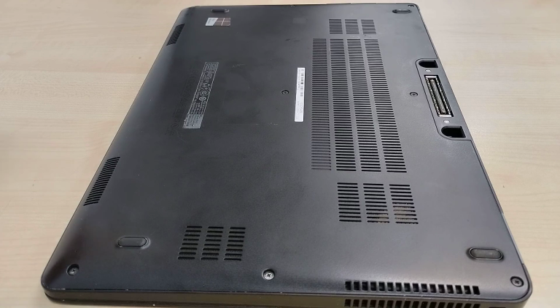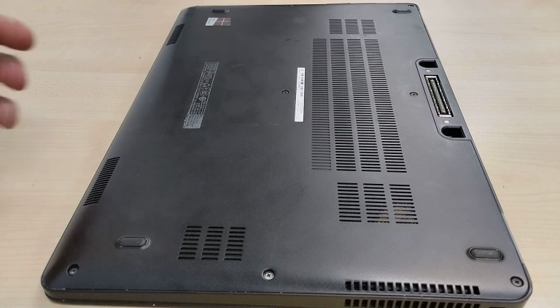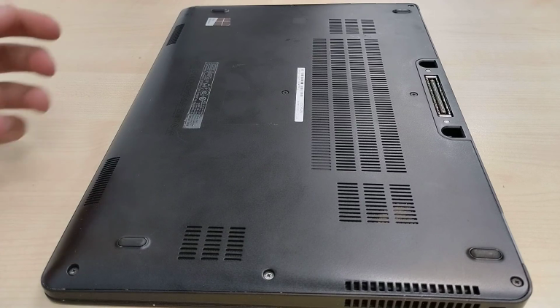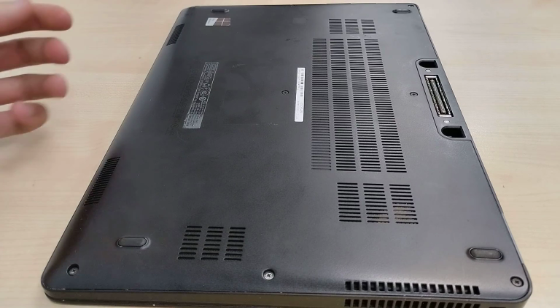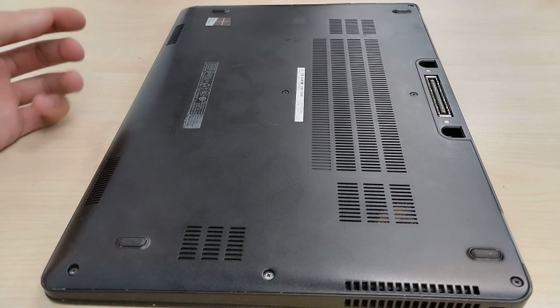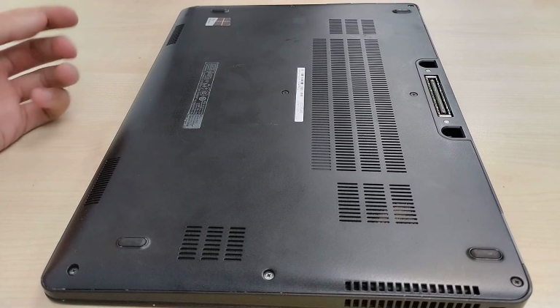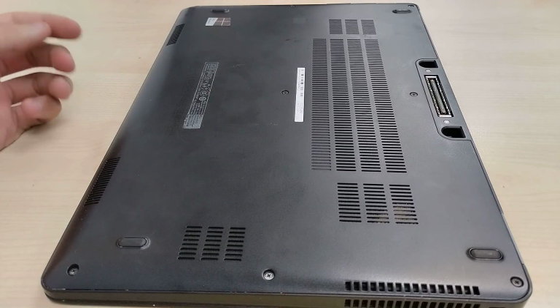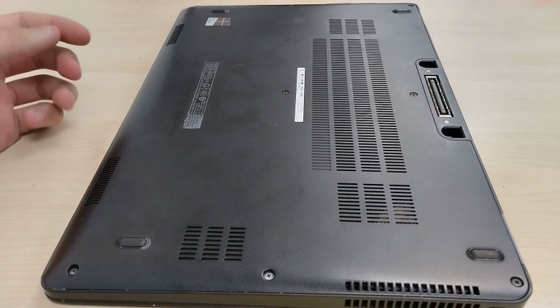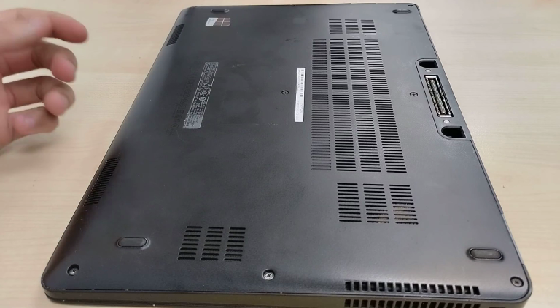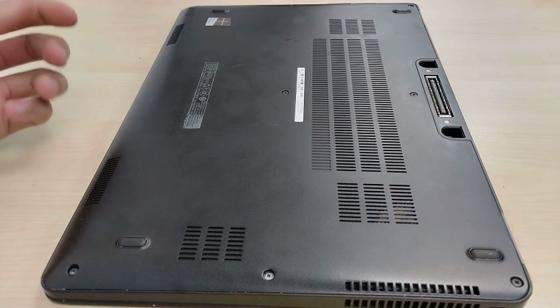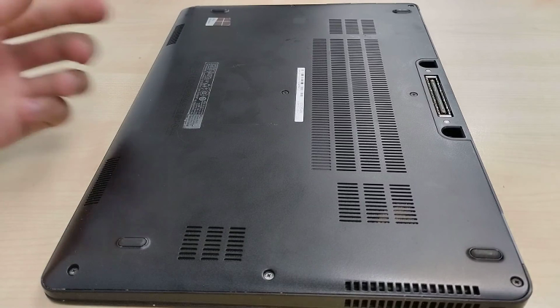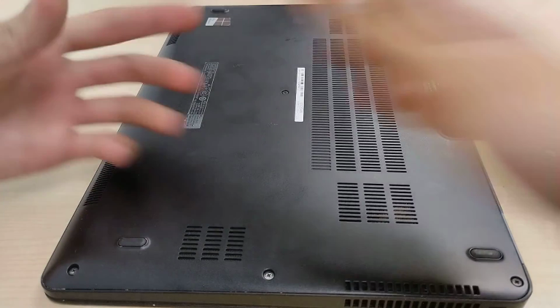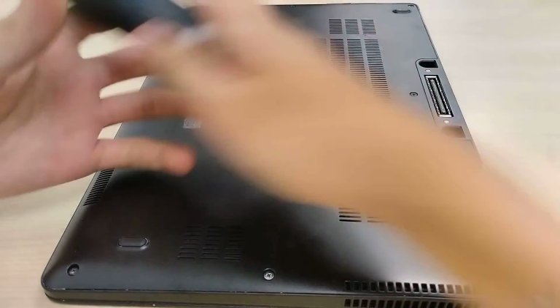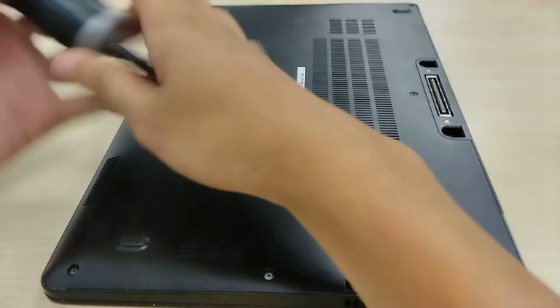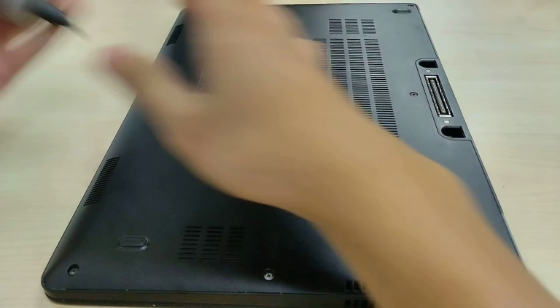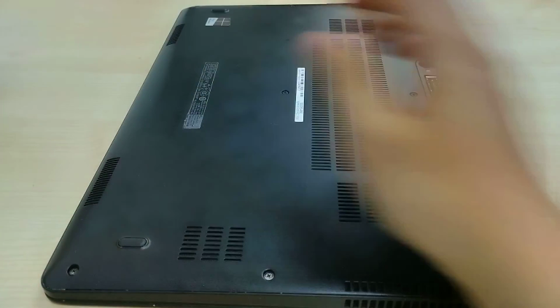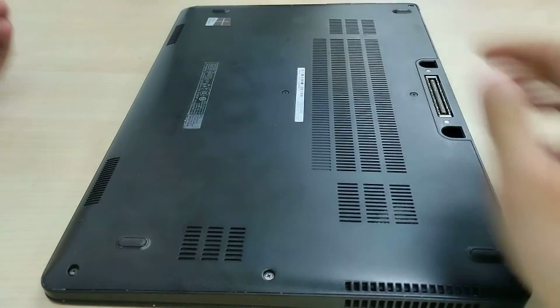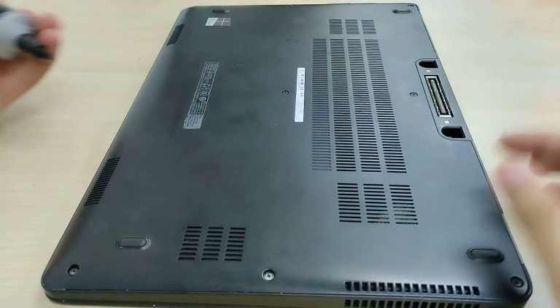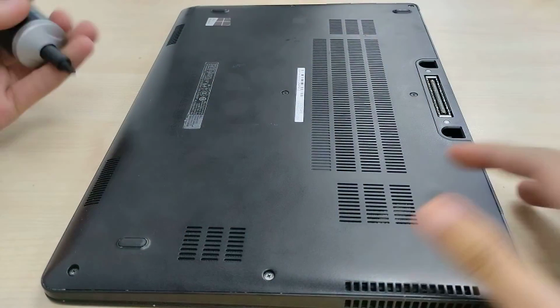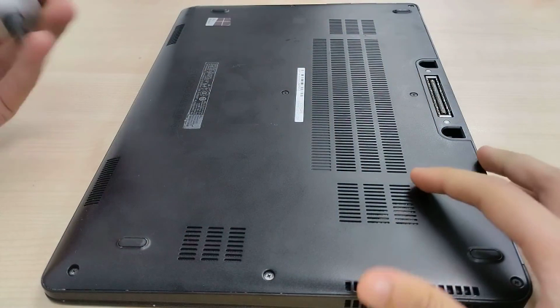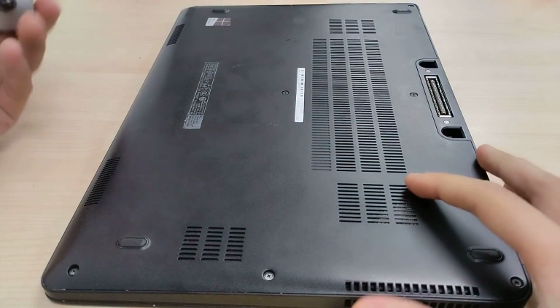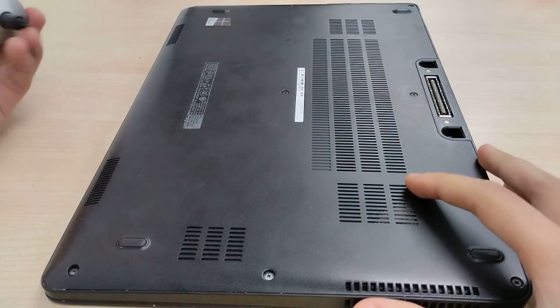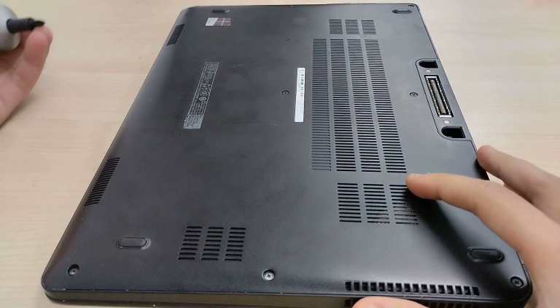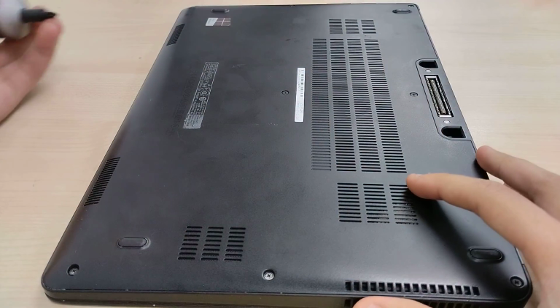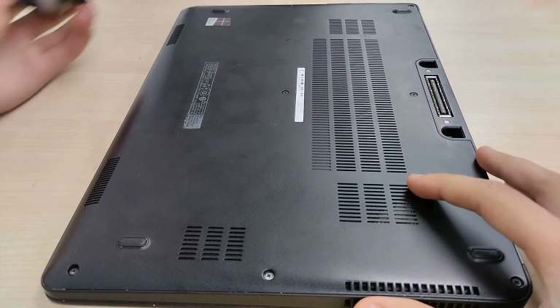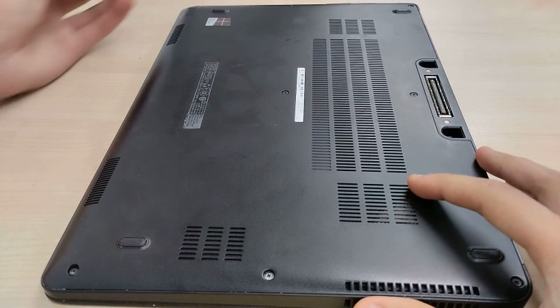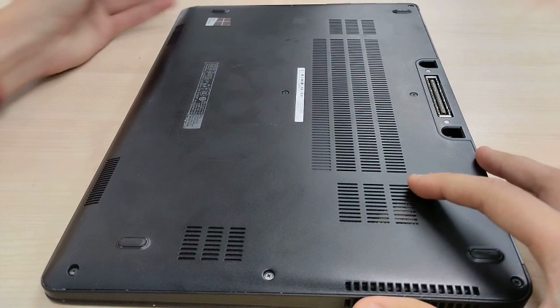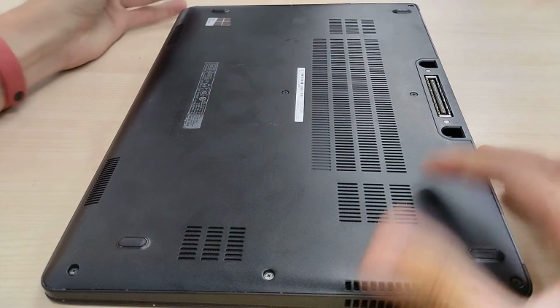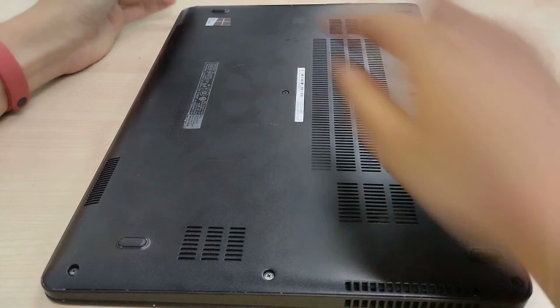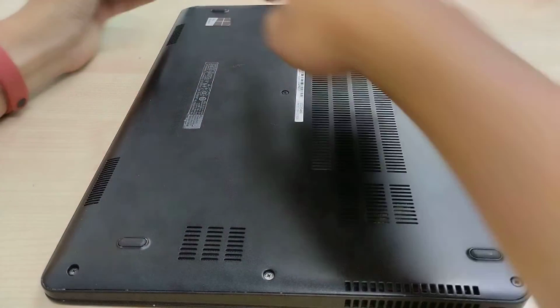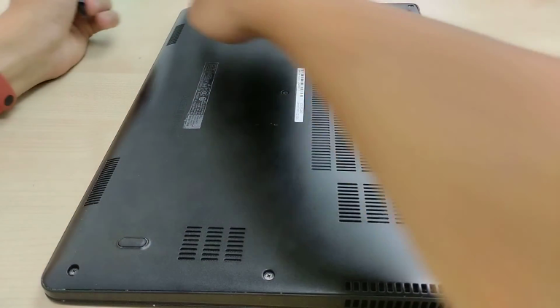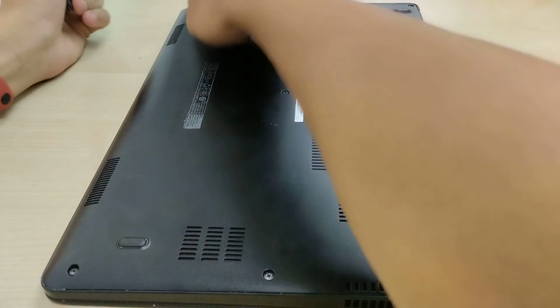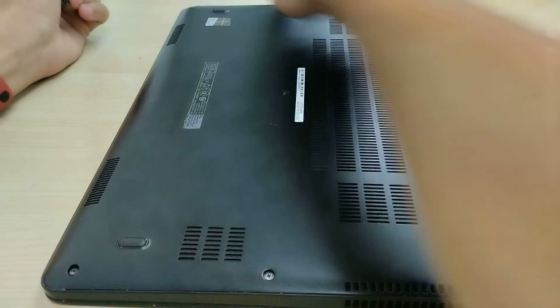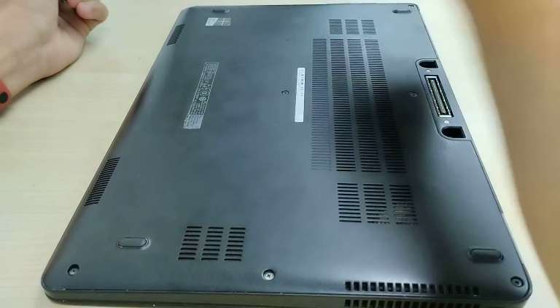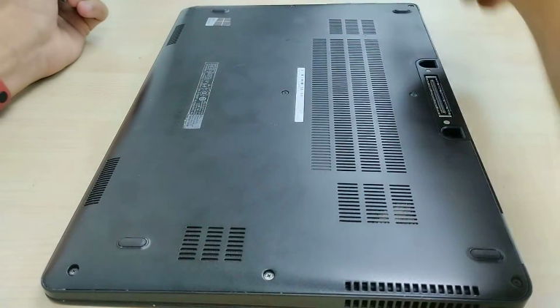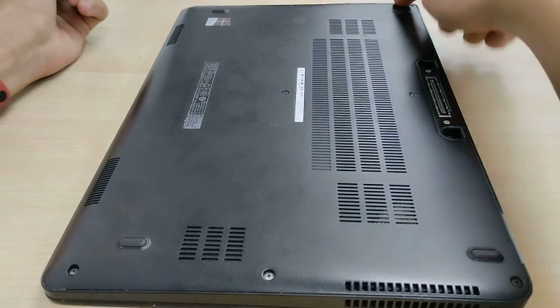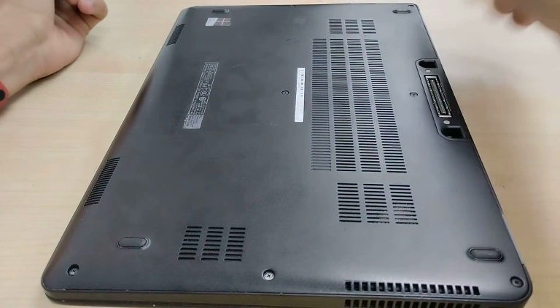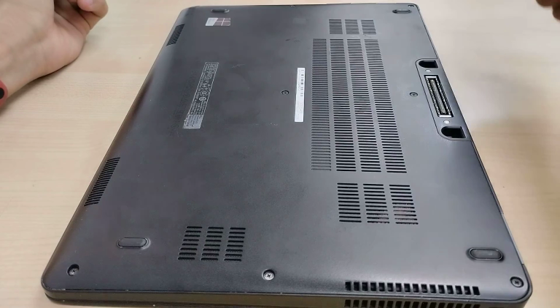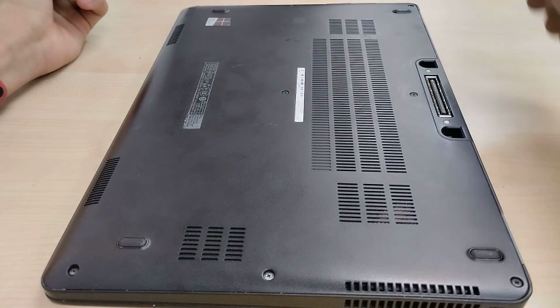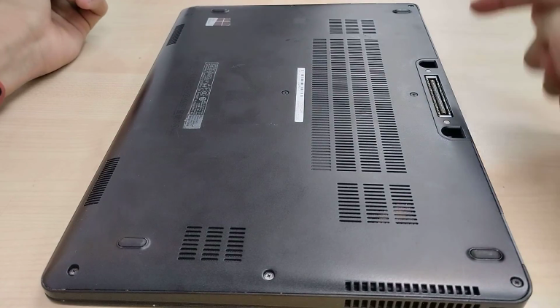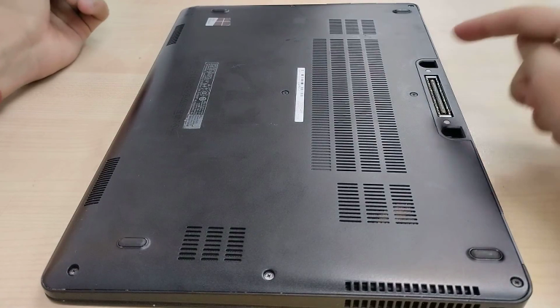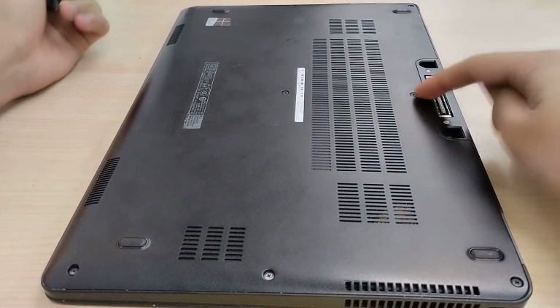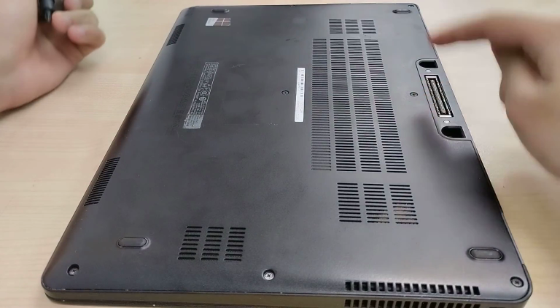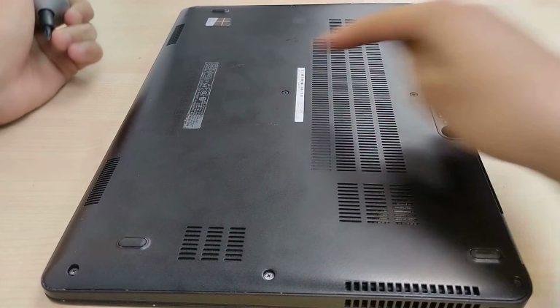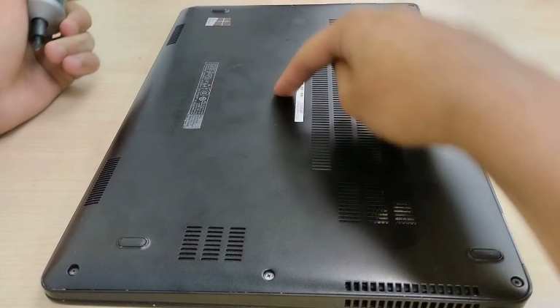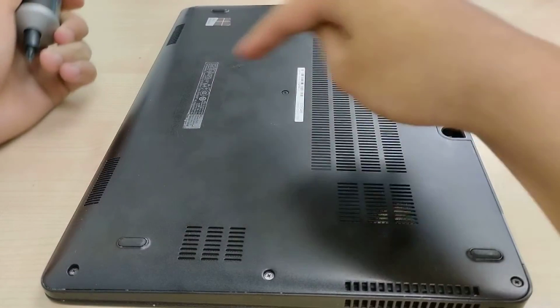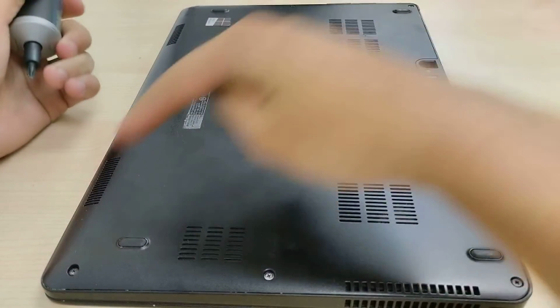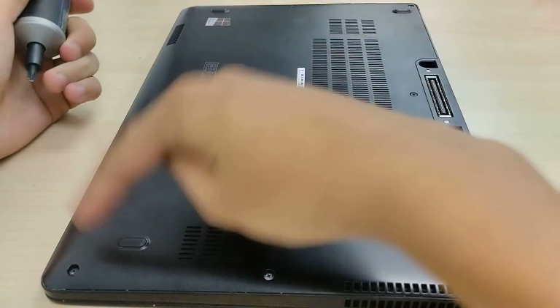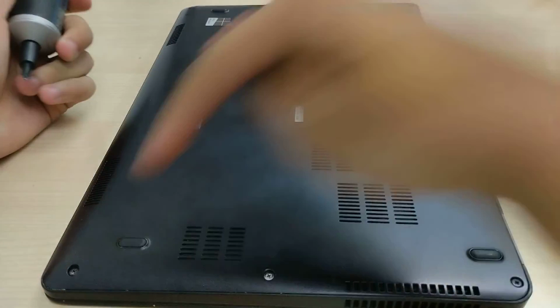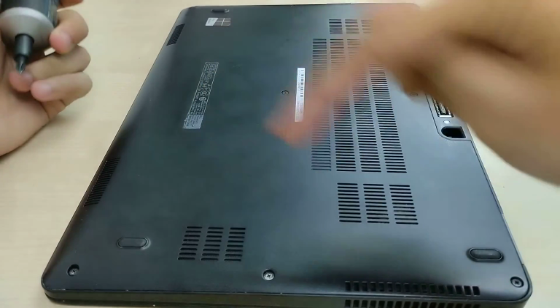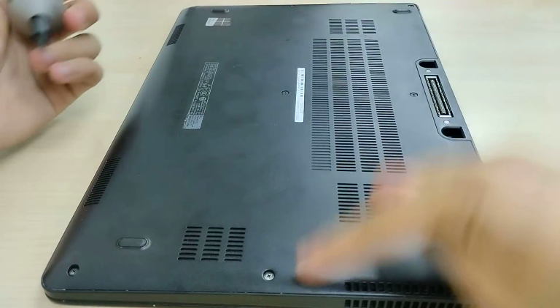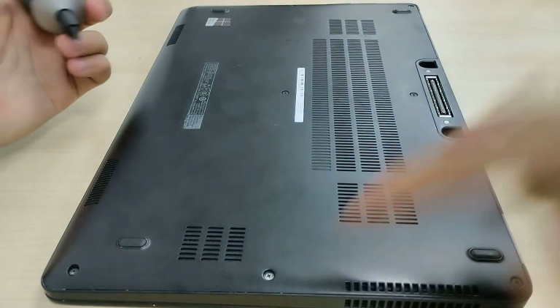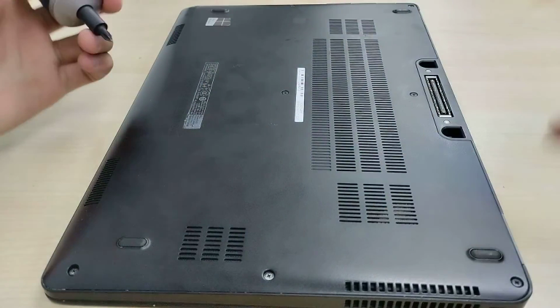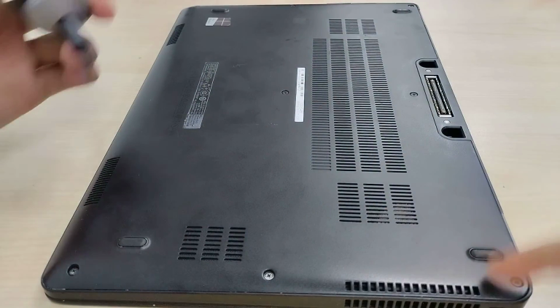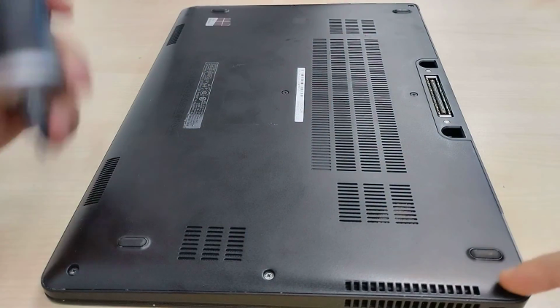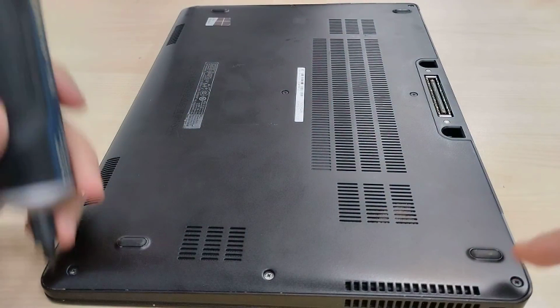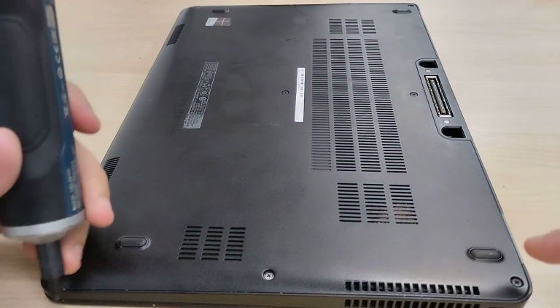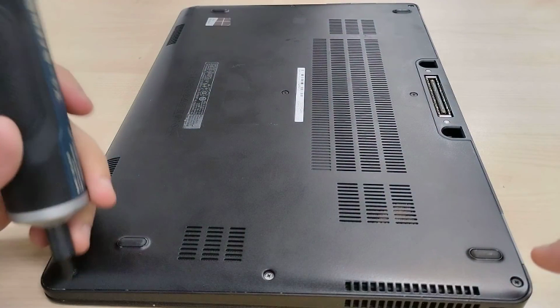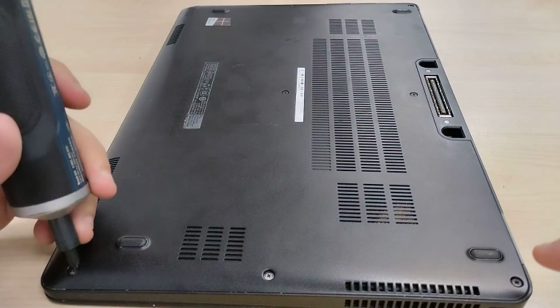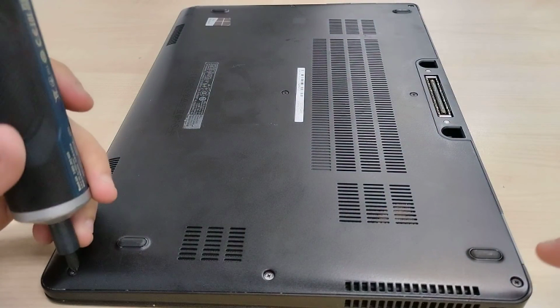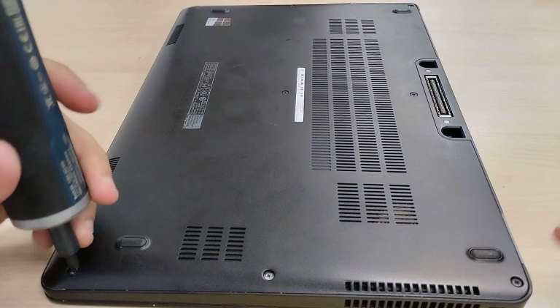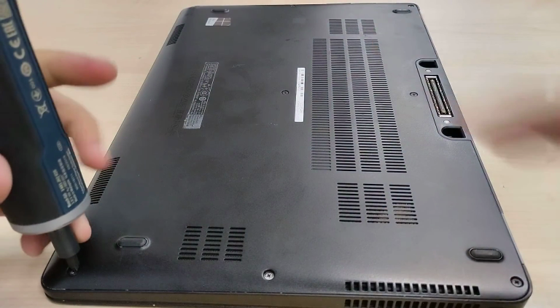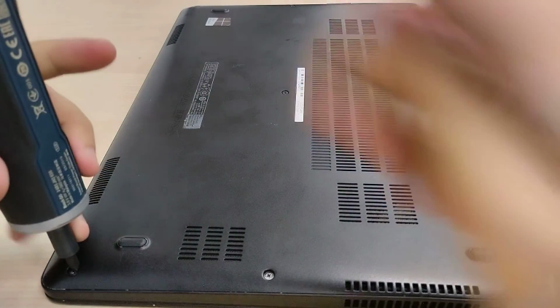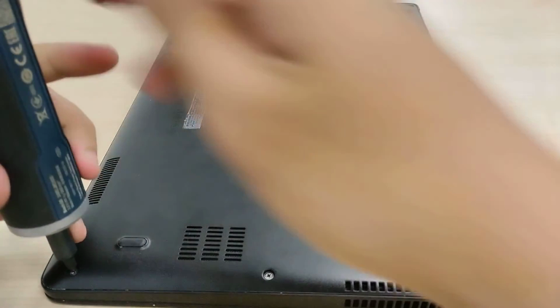Dell Latitude E7470. To open up the laptop we have 1, 2, 3, 4, 5, 6, 7, 8 screws to undo.